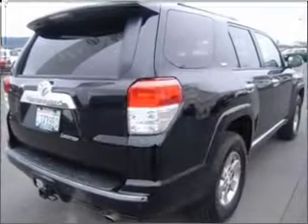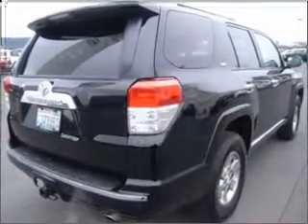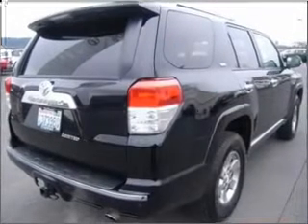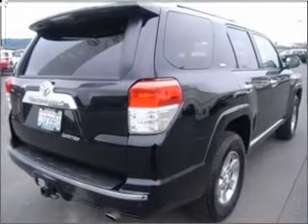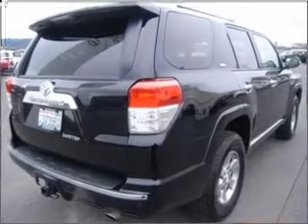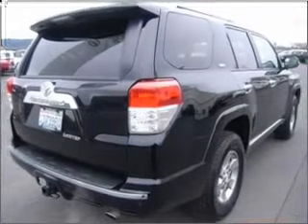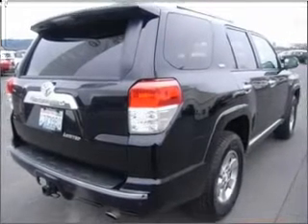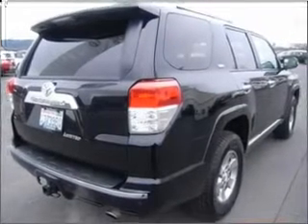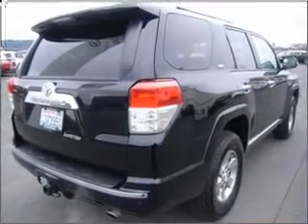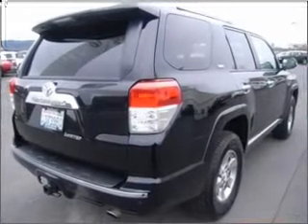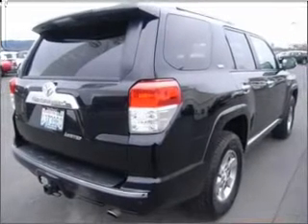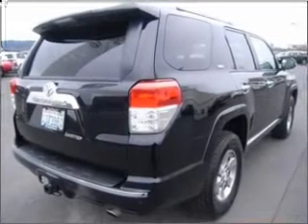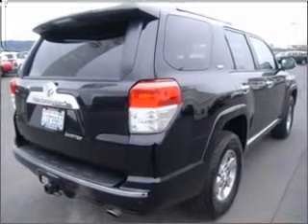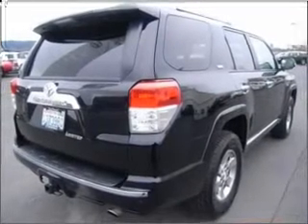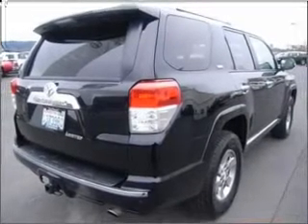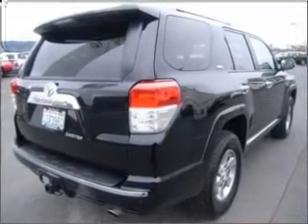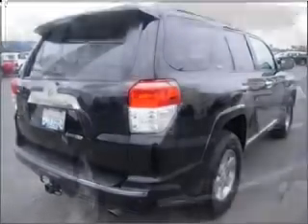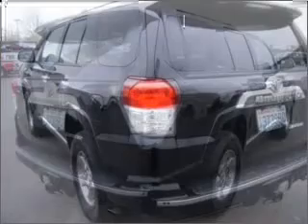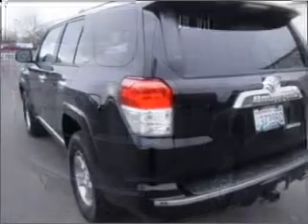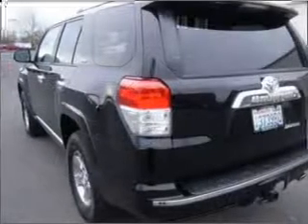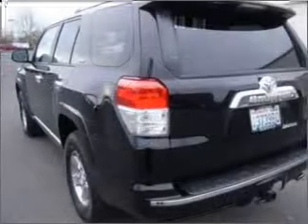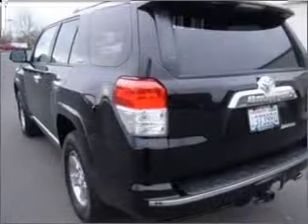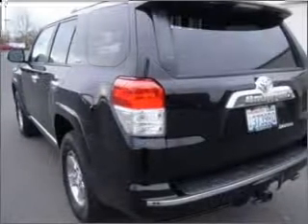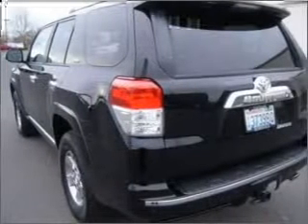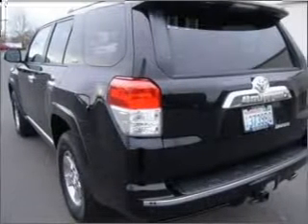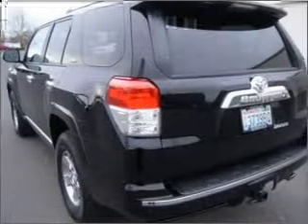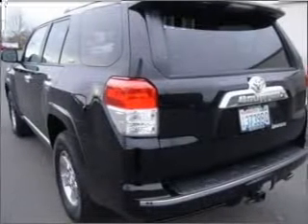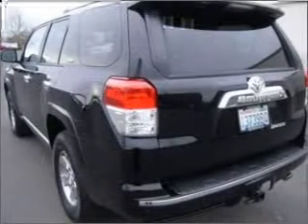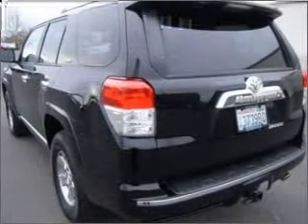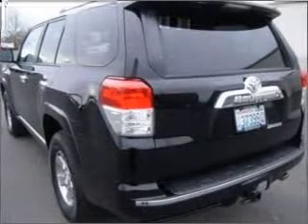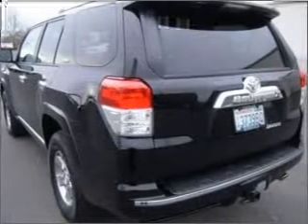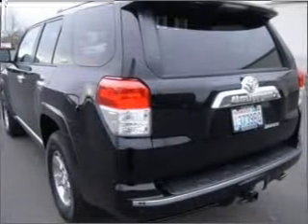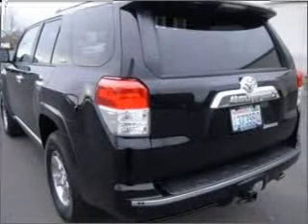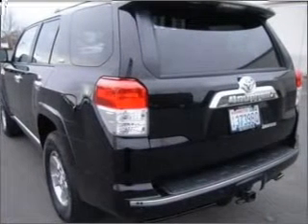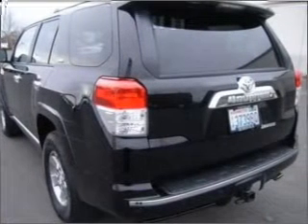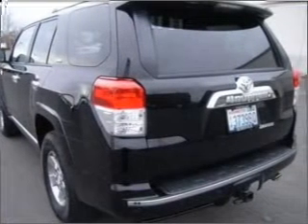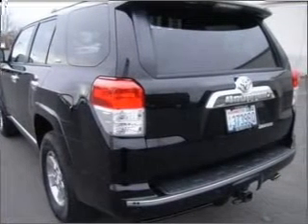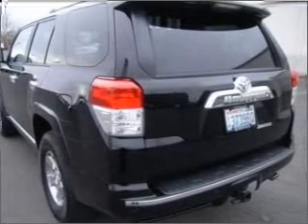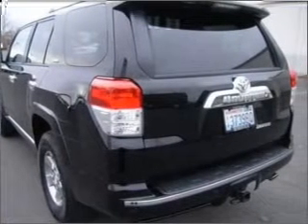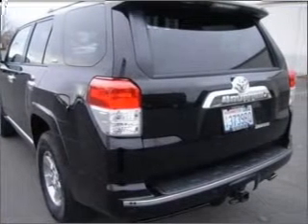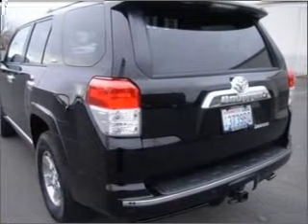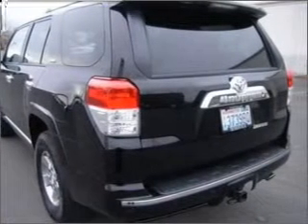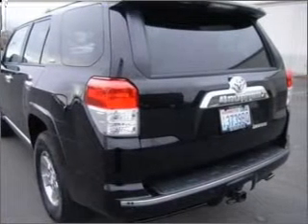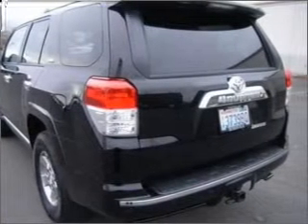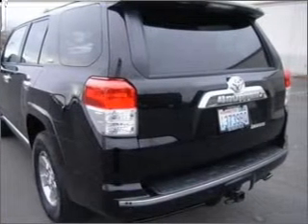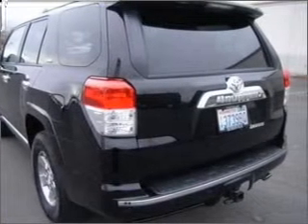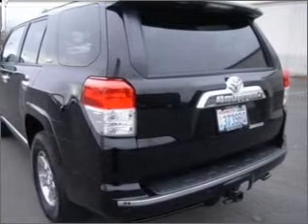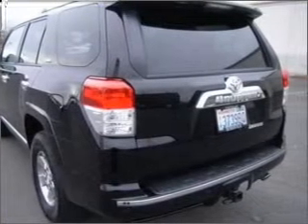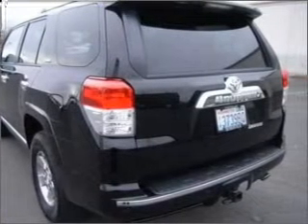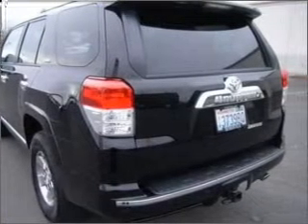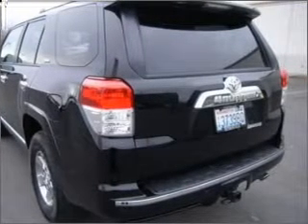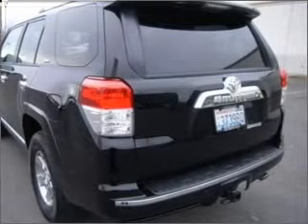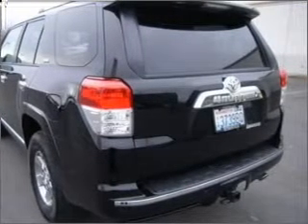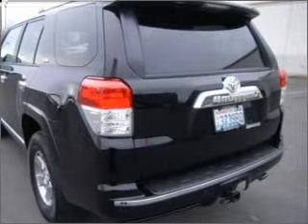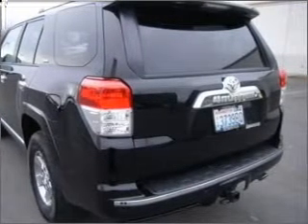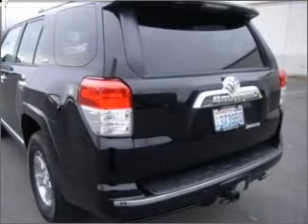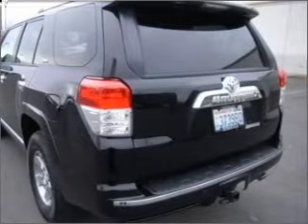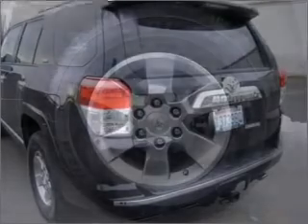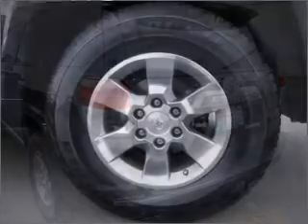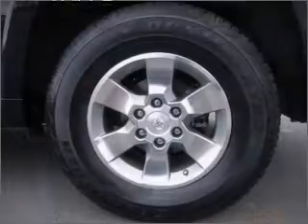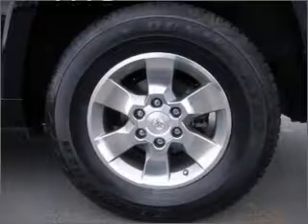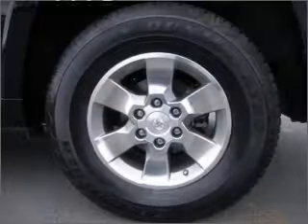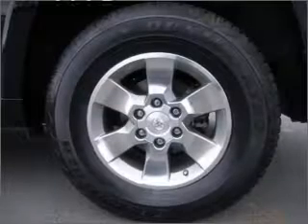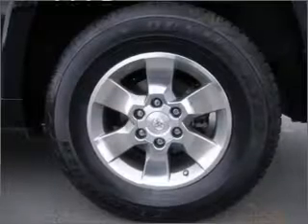With a solid six-cylinder engine connected to a smooth, shifting five-speed automatic transmission, stand out from the crowd with premium wheels.